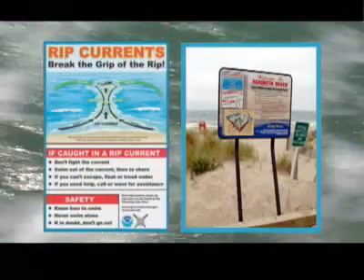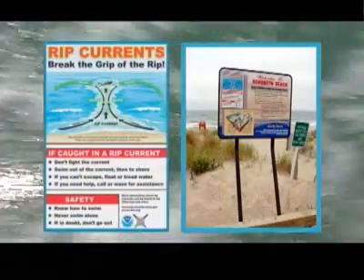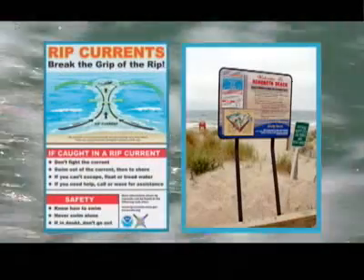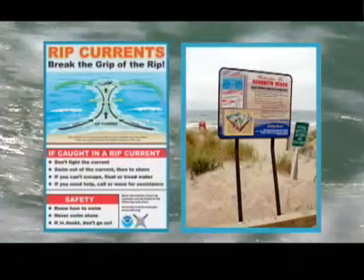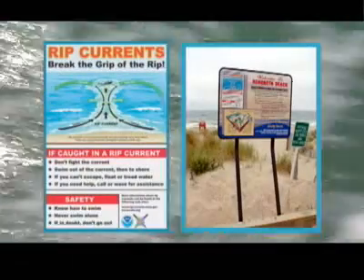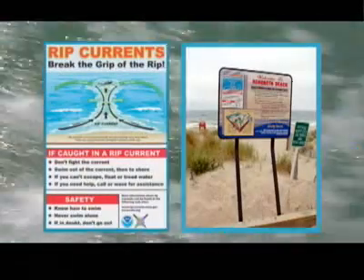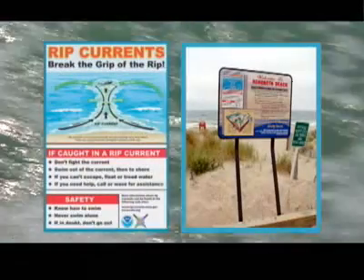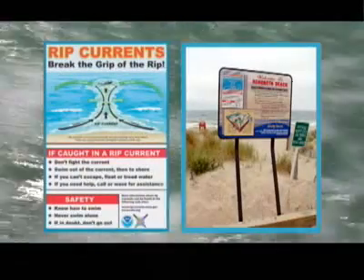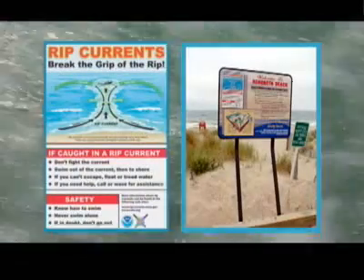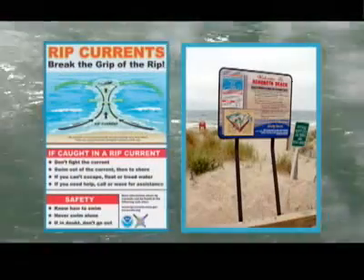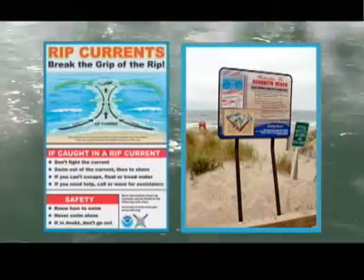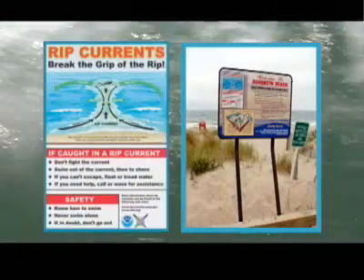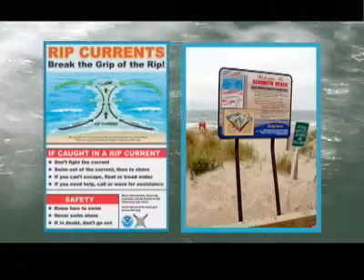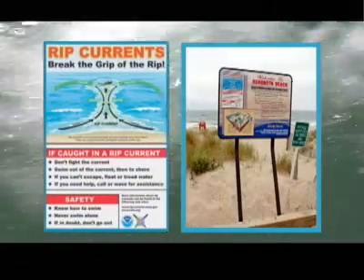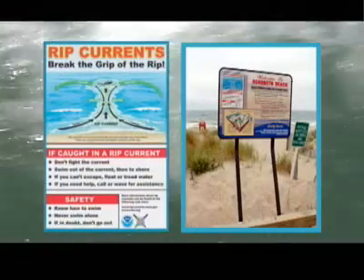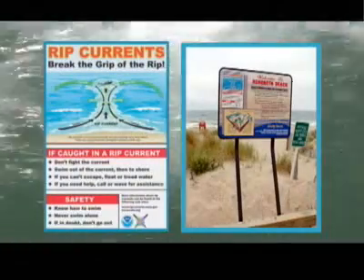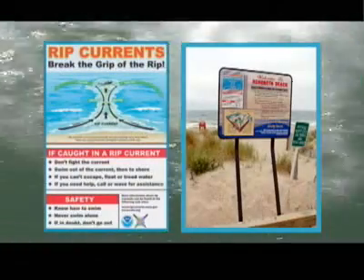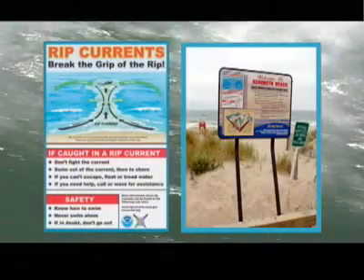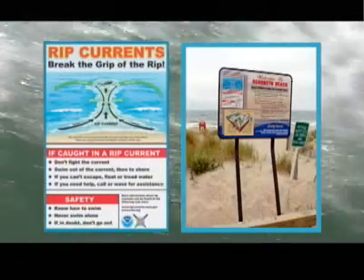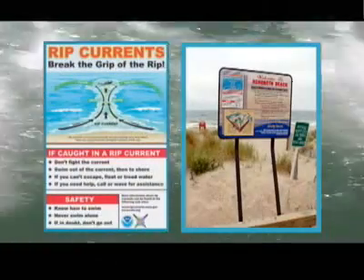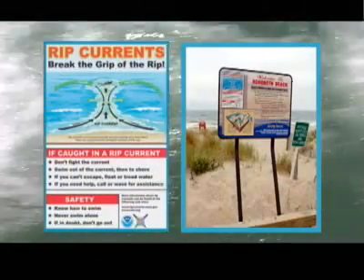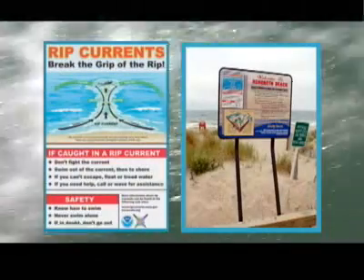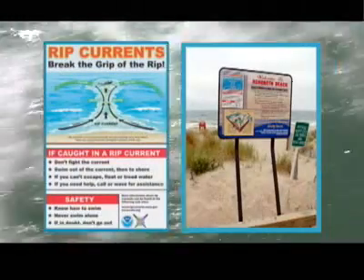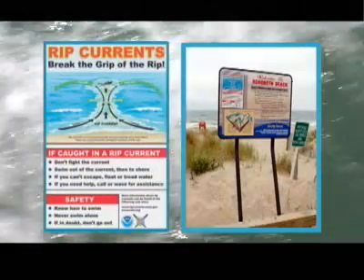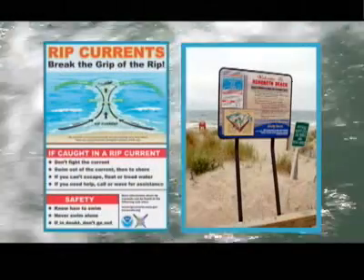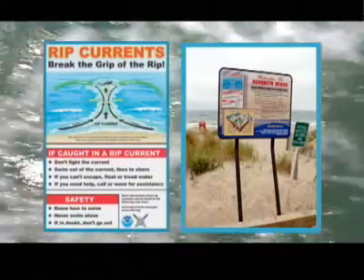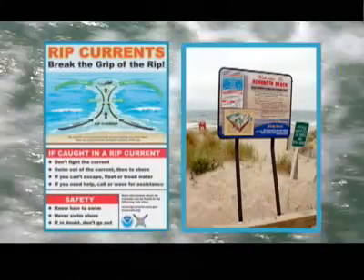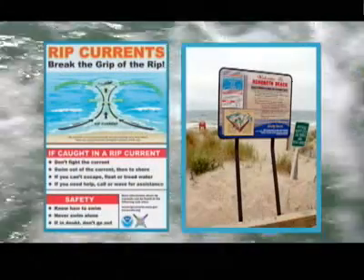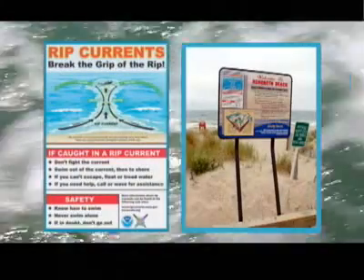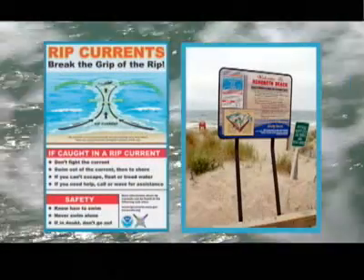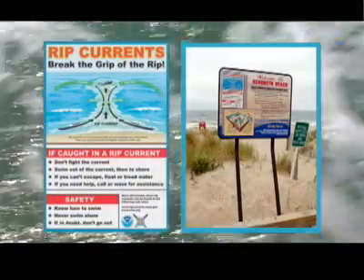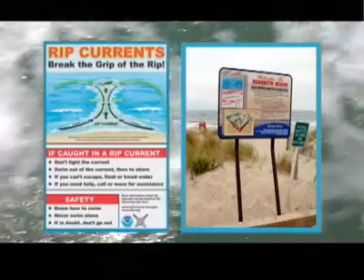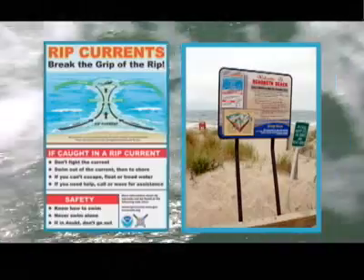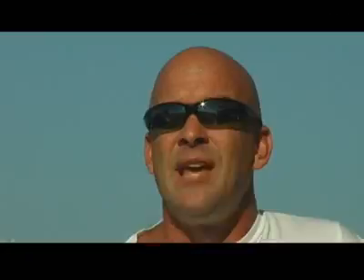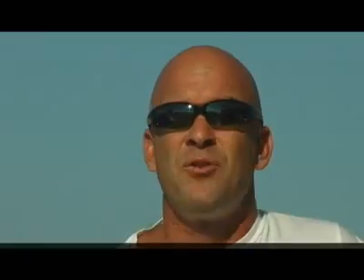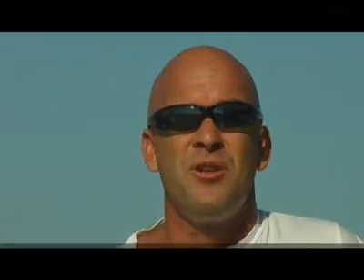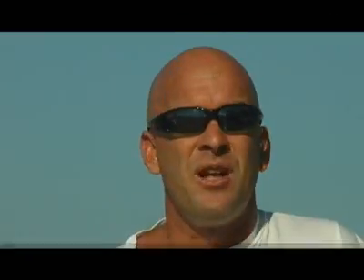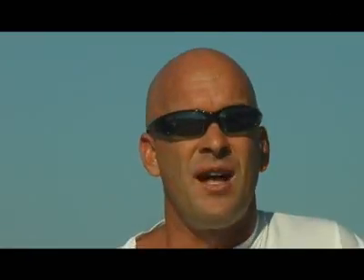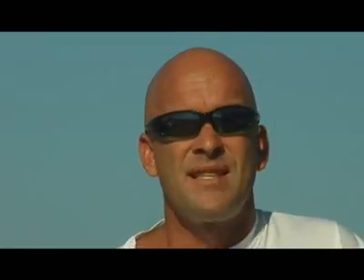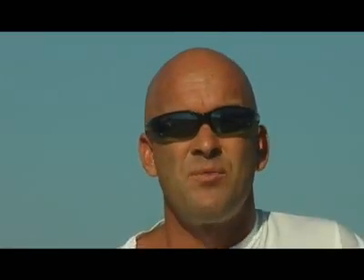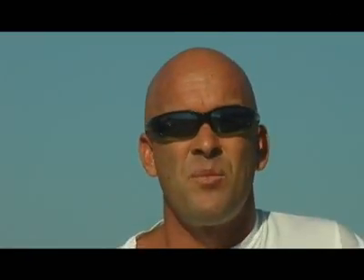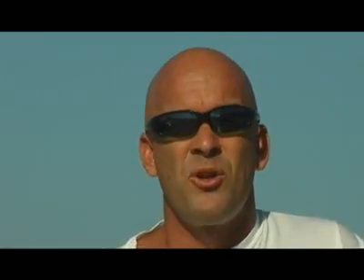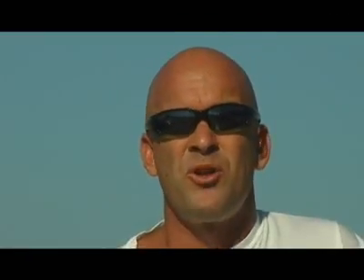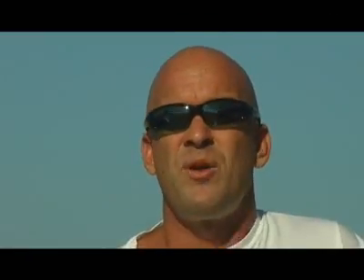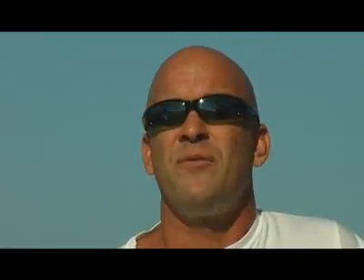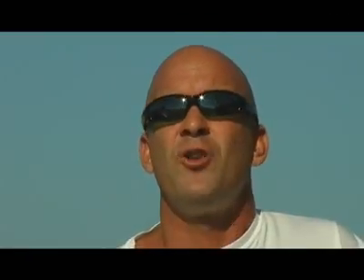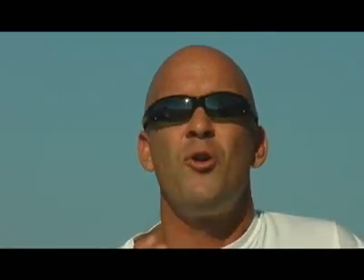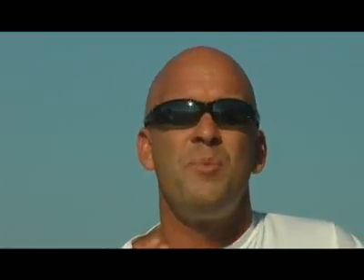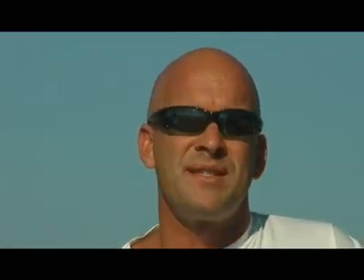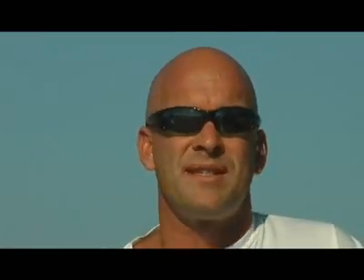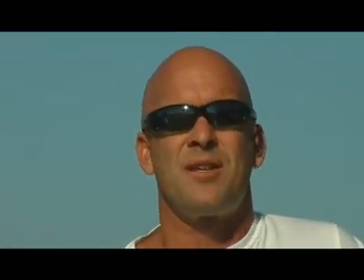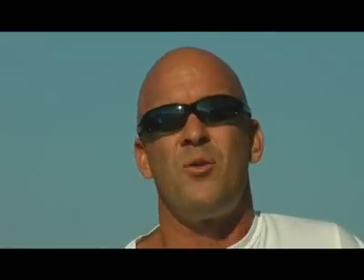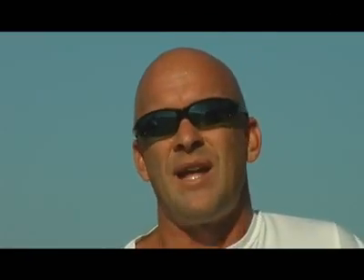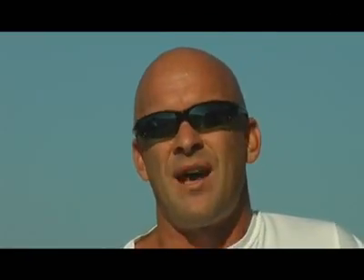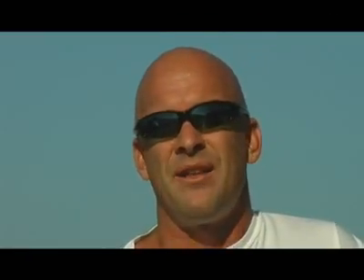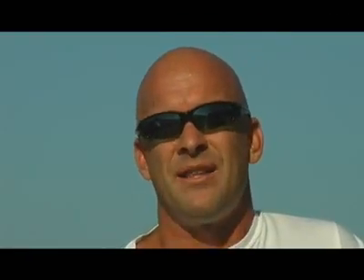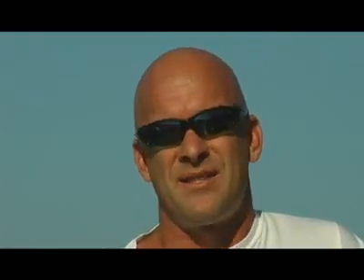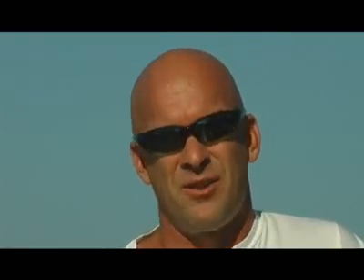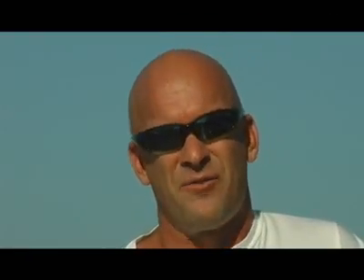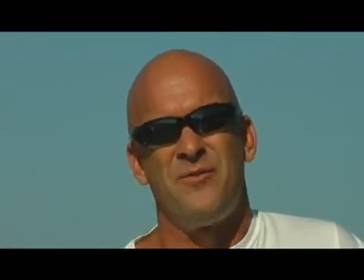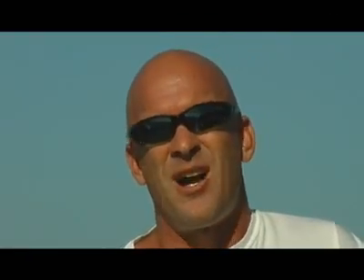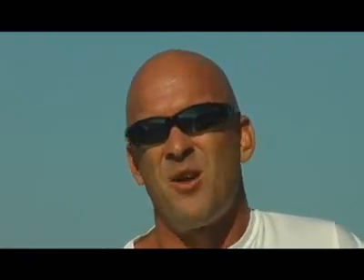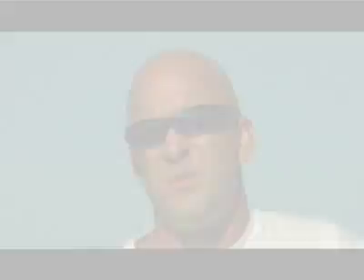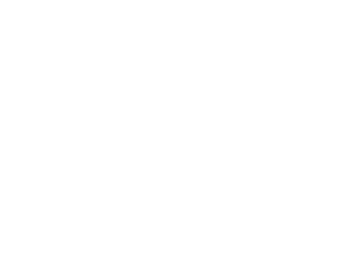When you go to the beach, remember — this is not a pool, and it's not a pond. If you're a non-swimmer, you have no business going out in that environment.